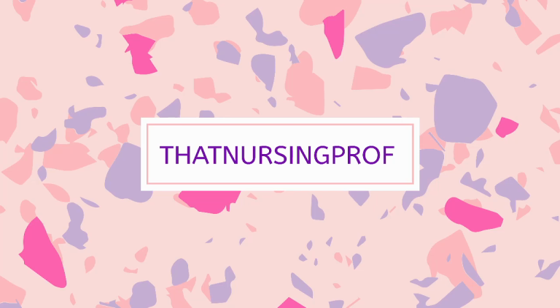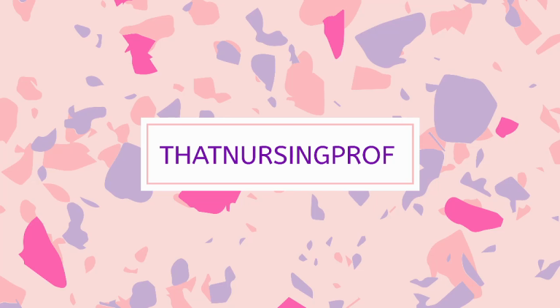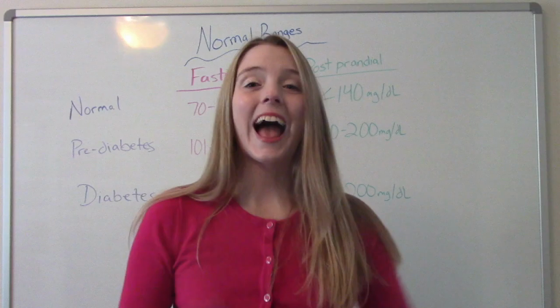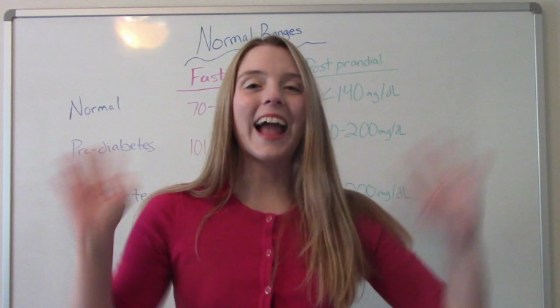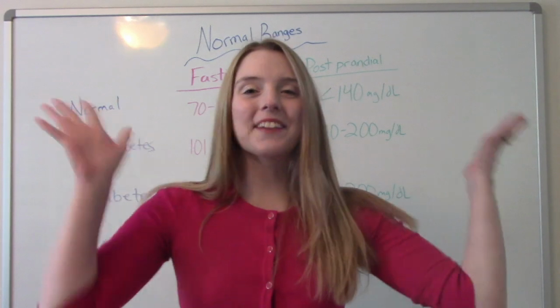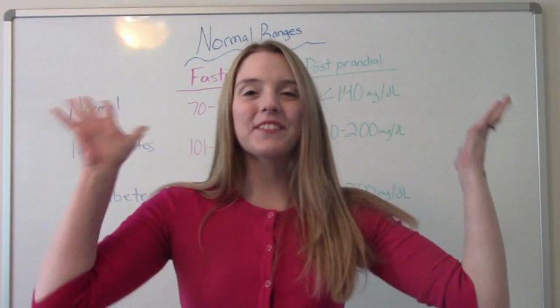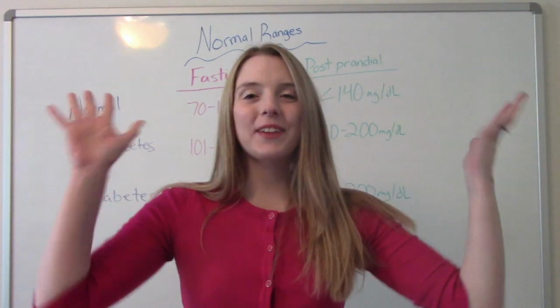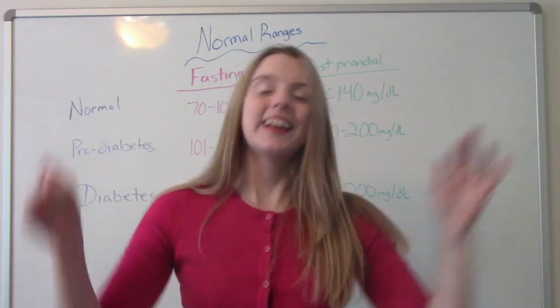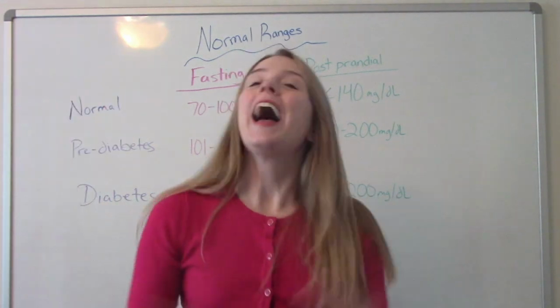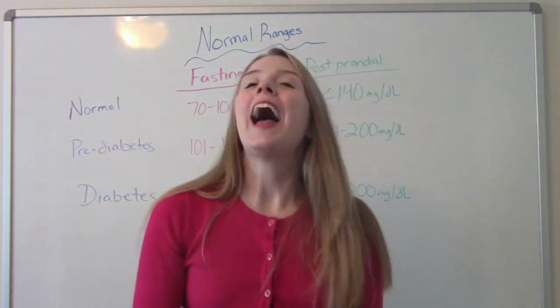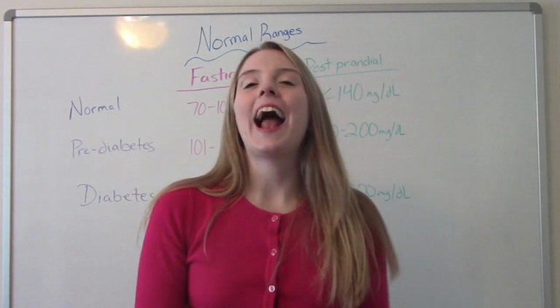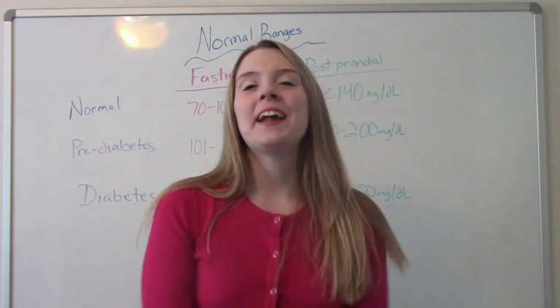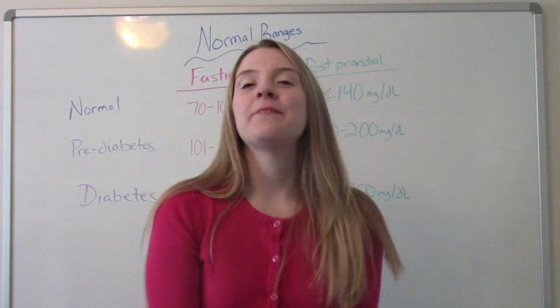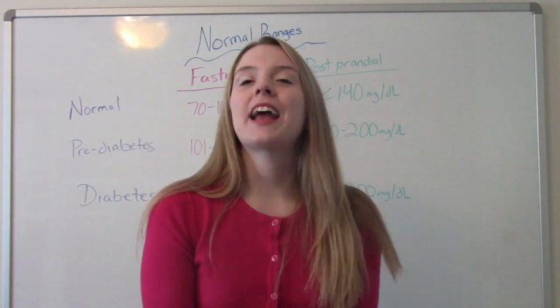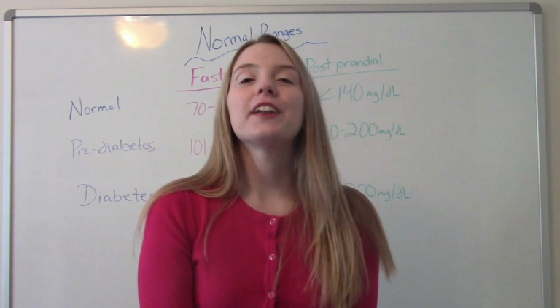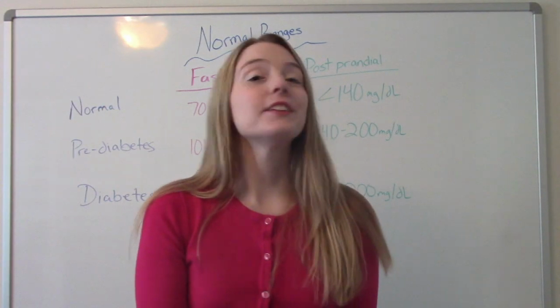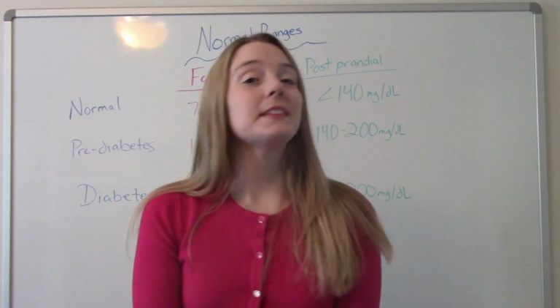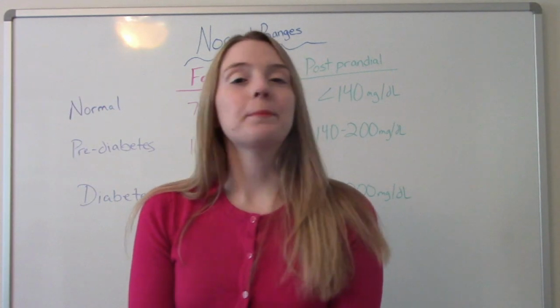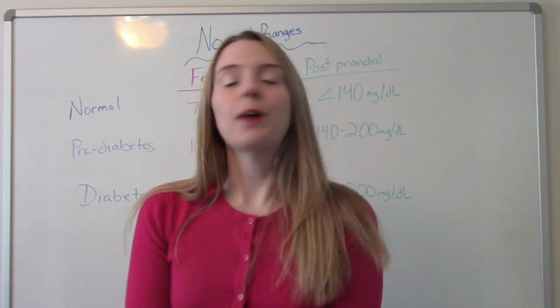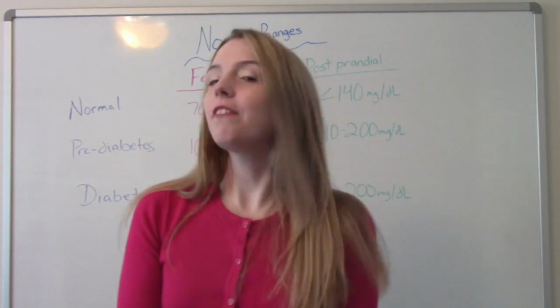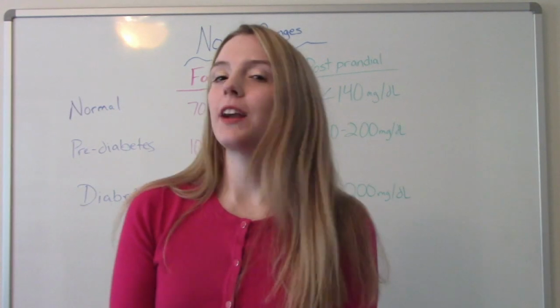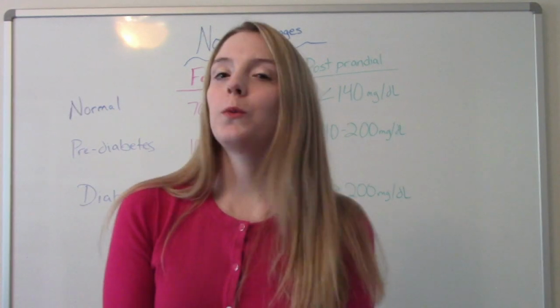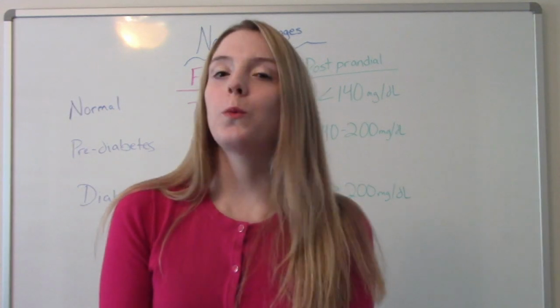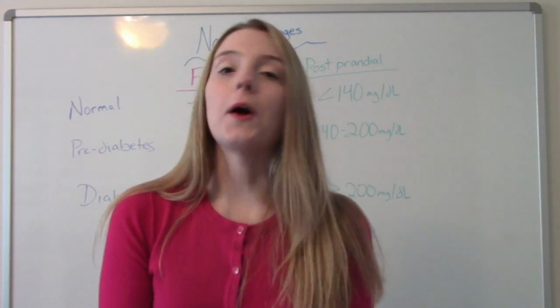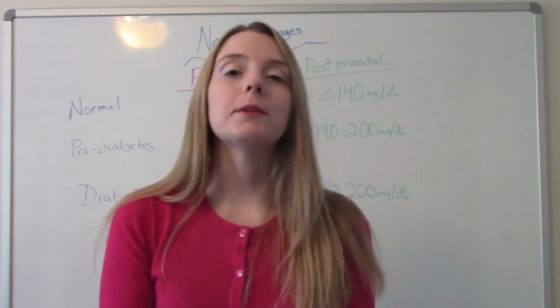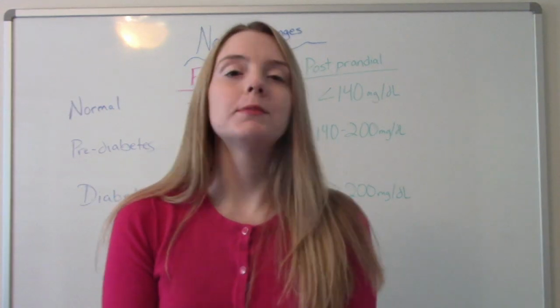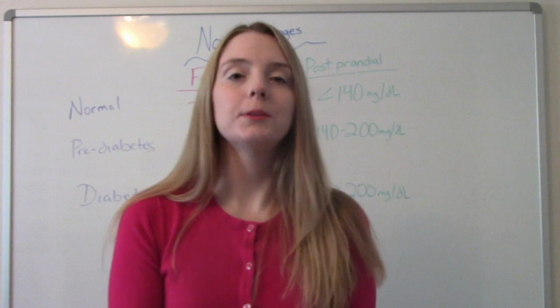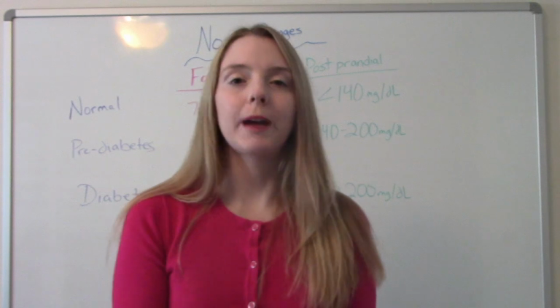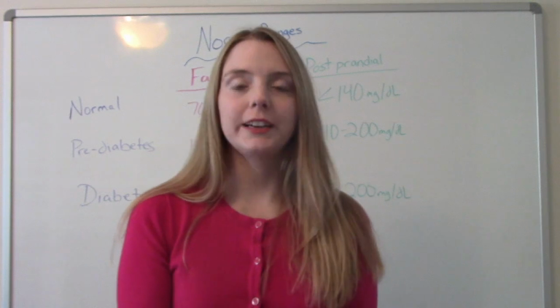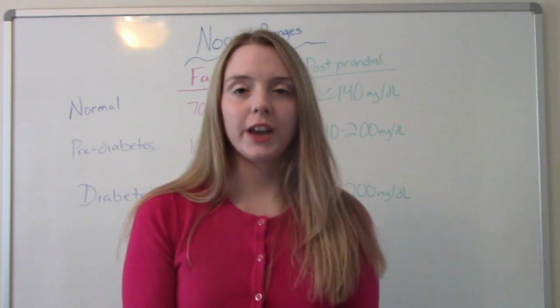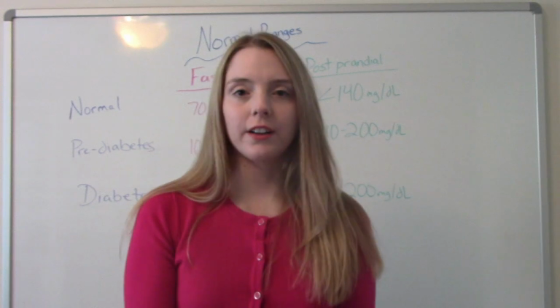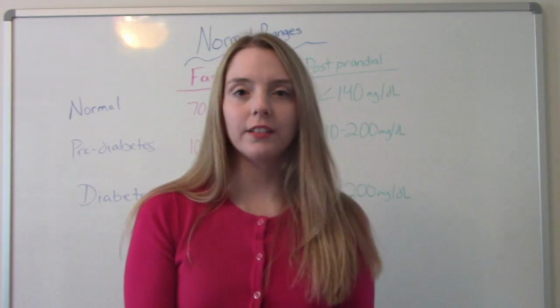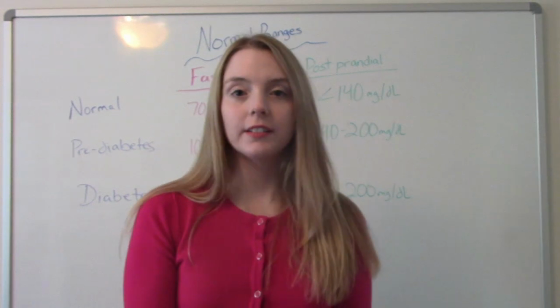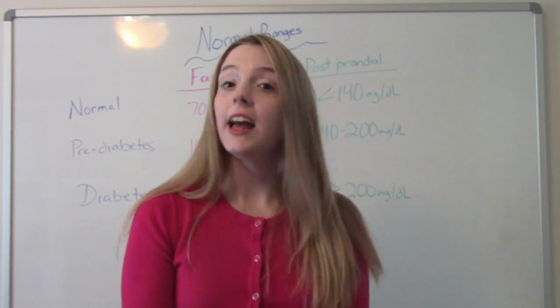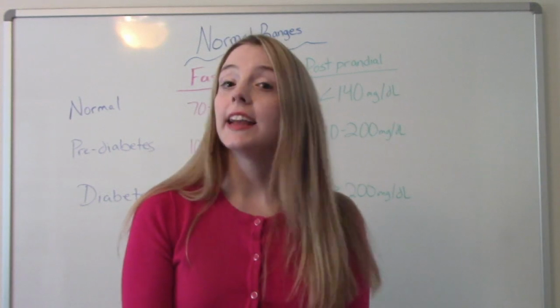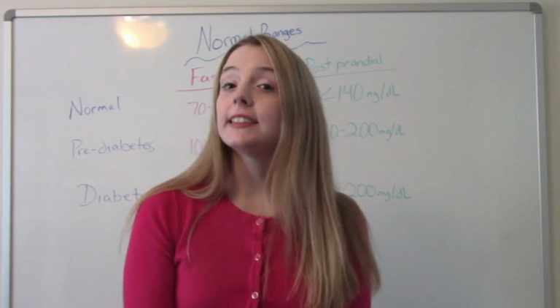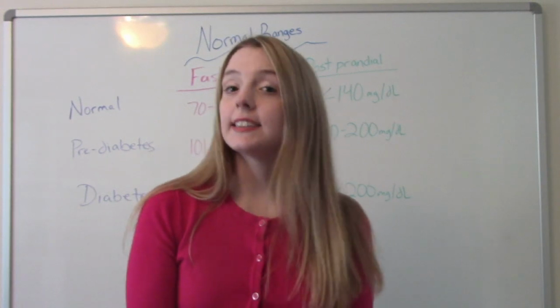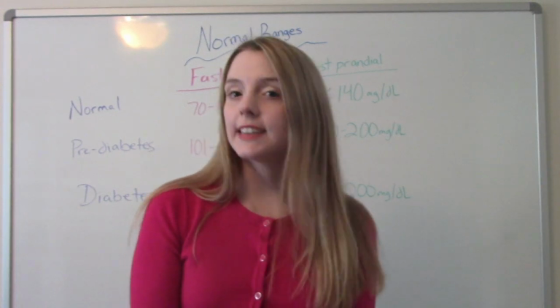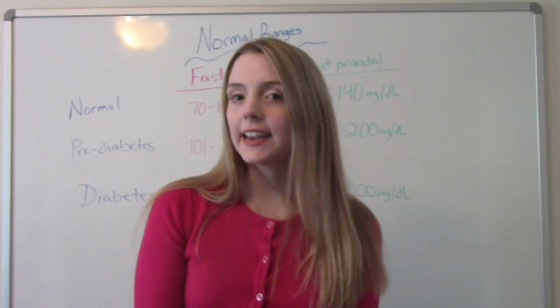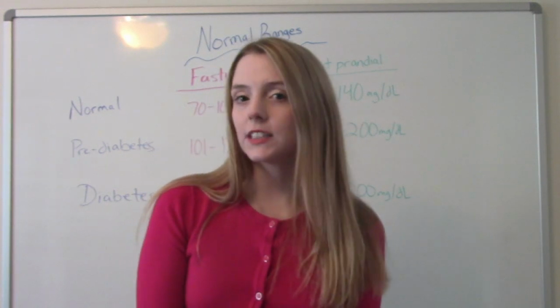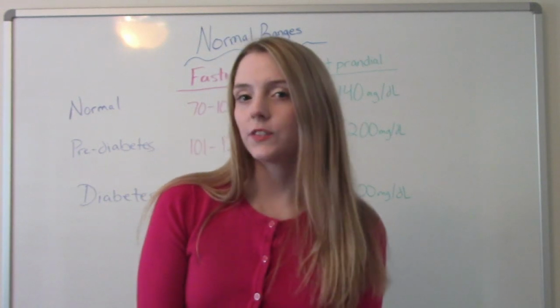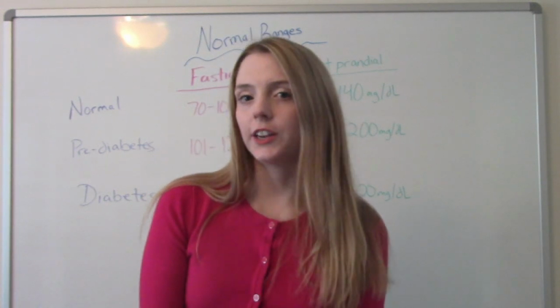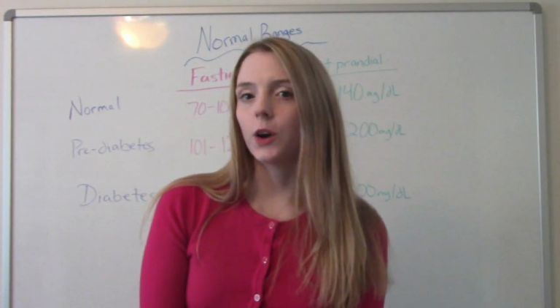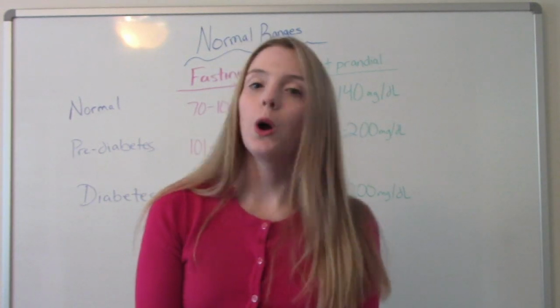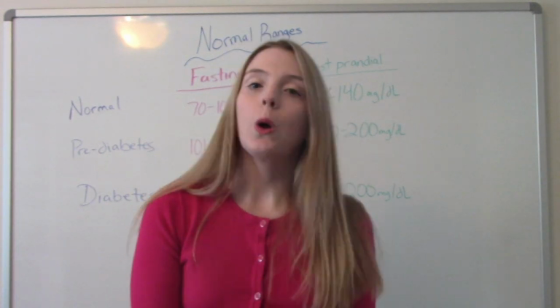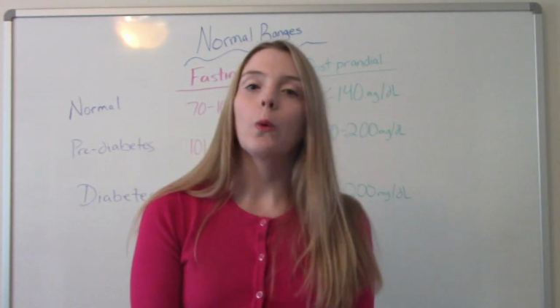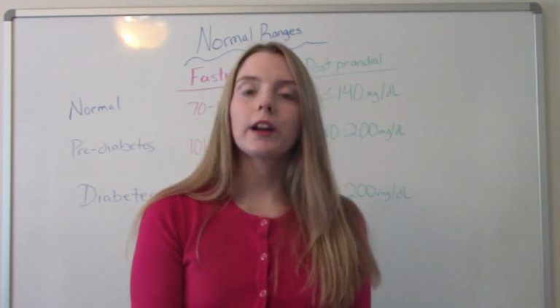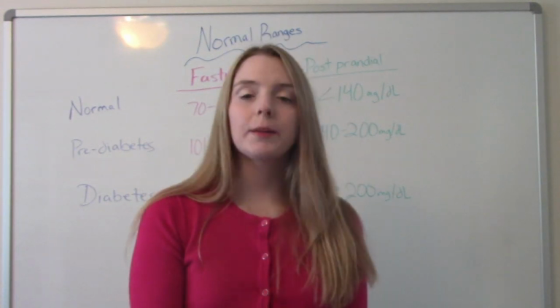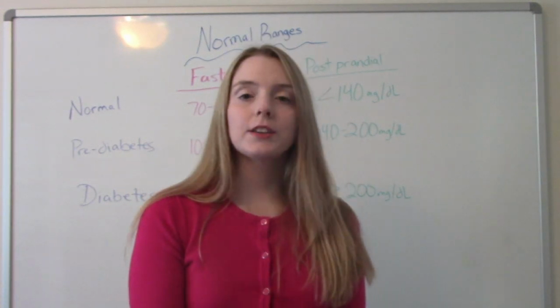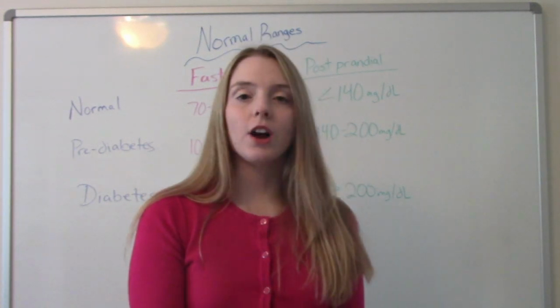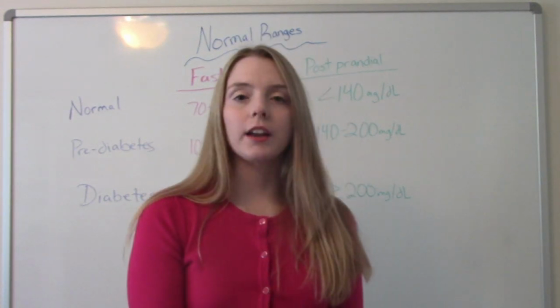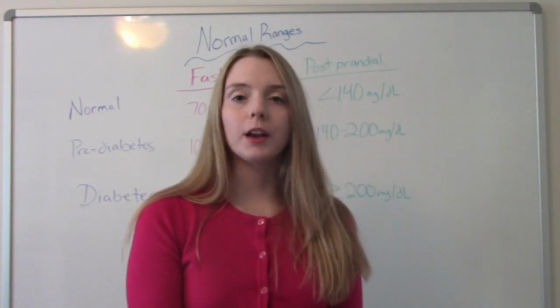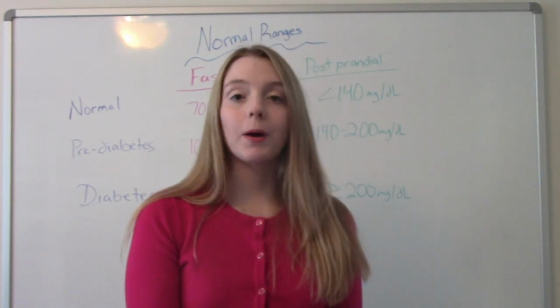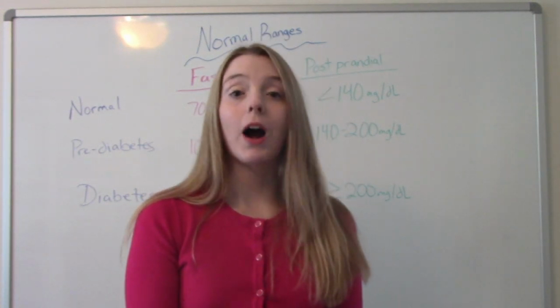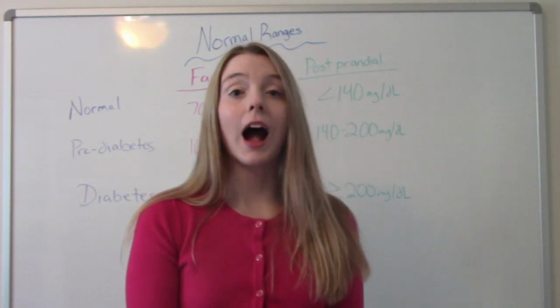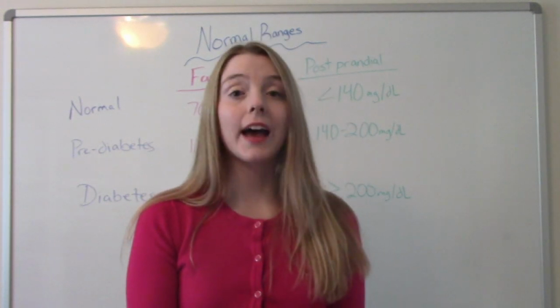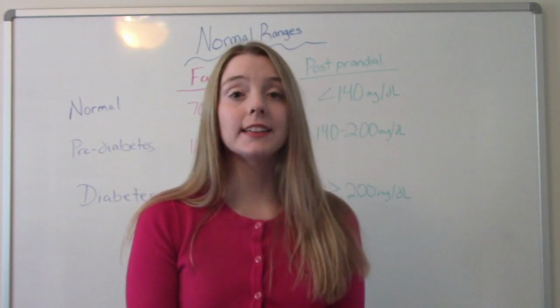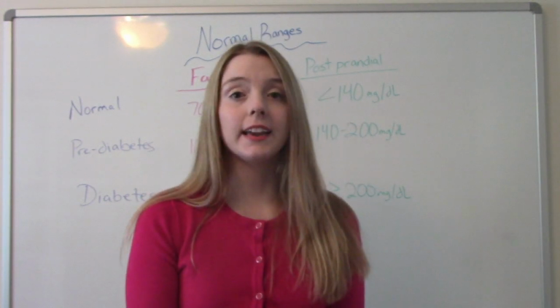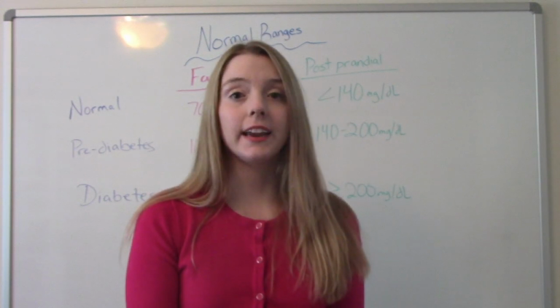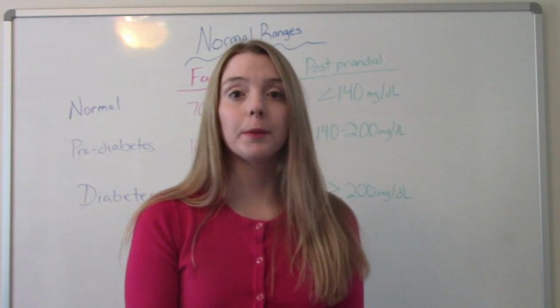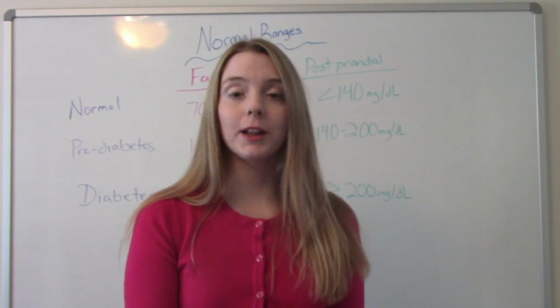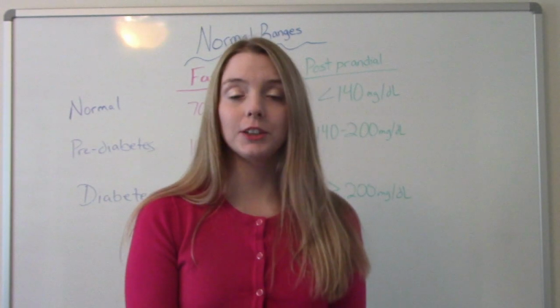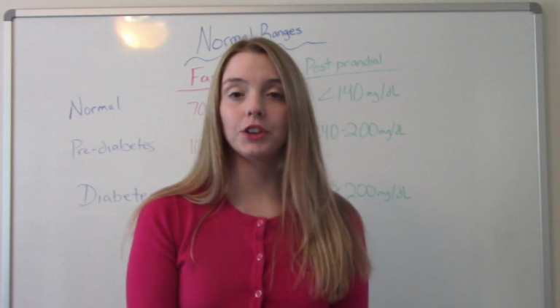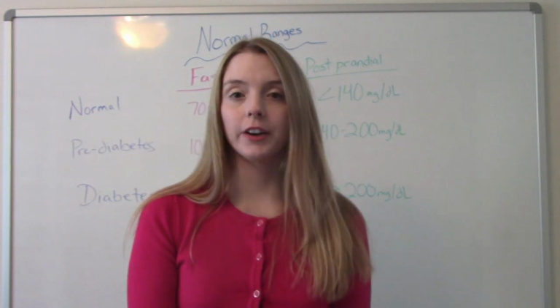Hi everybody! I am Net Nursing Prof and welcome to my channel. In today's video we're going to be talking about how to take a blood sugar.